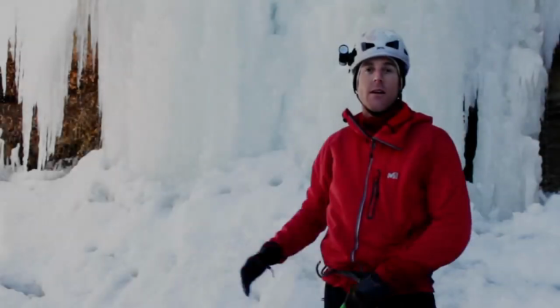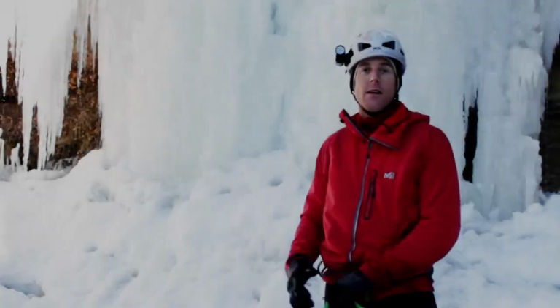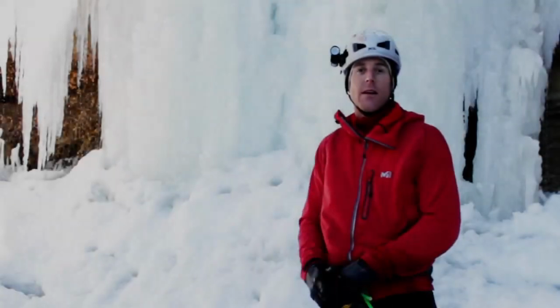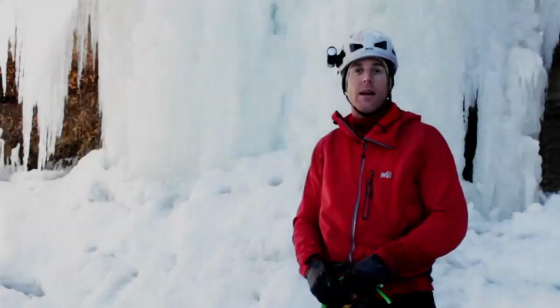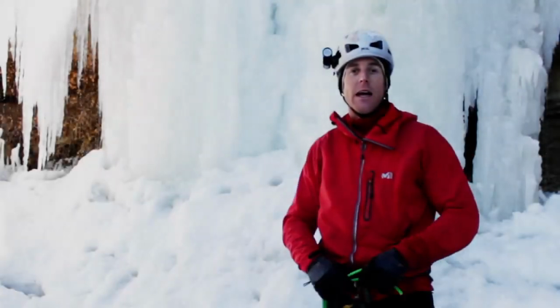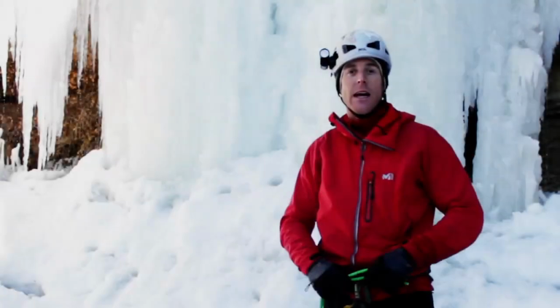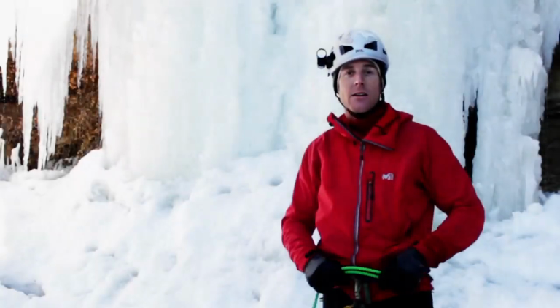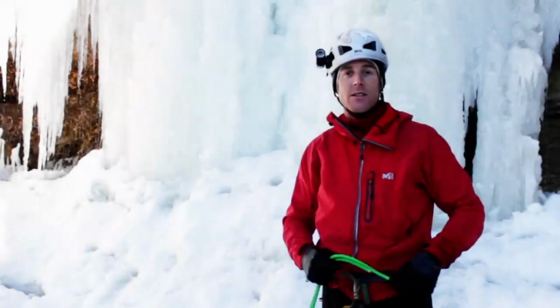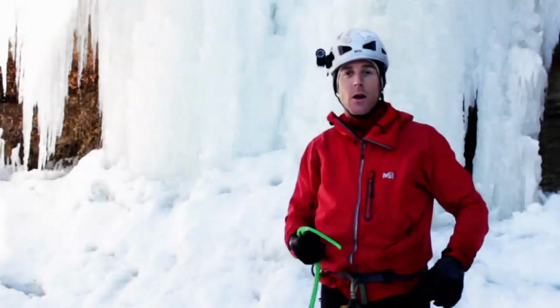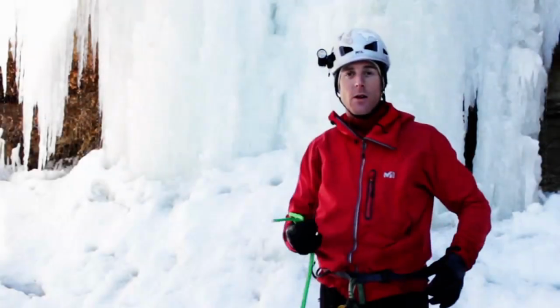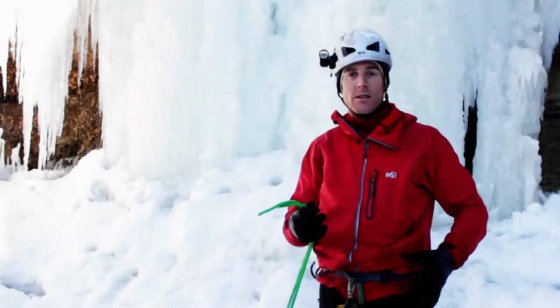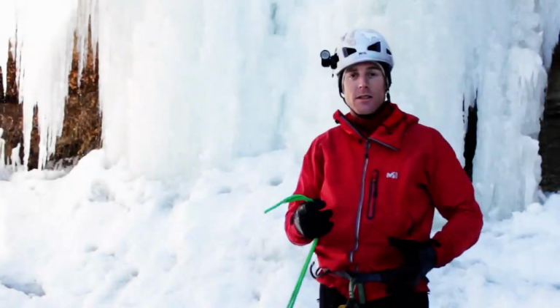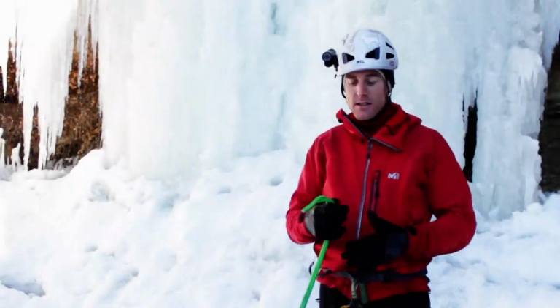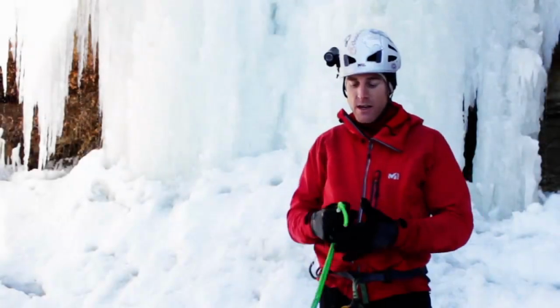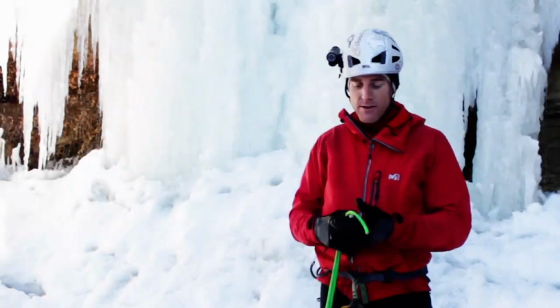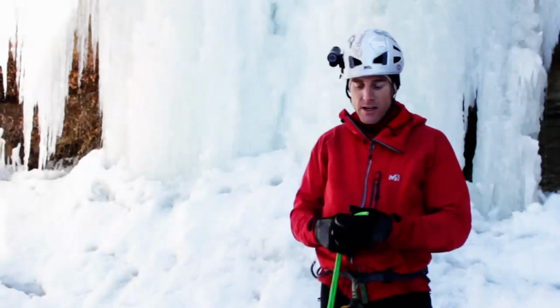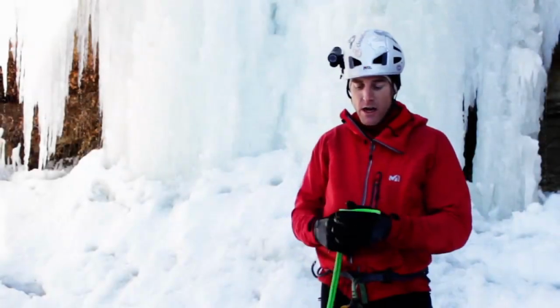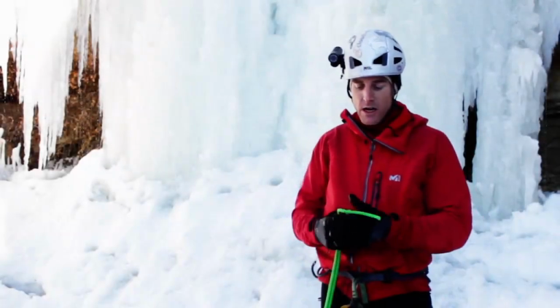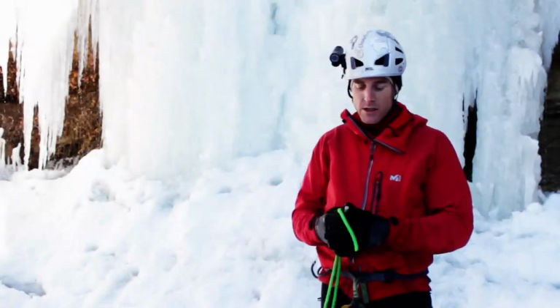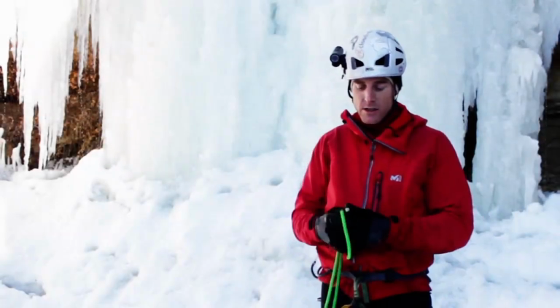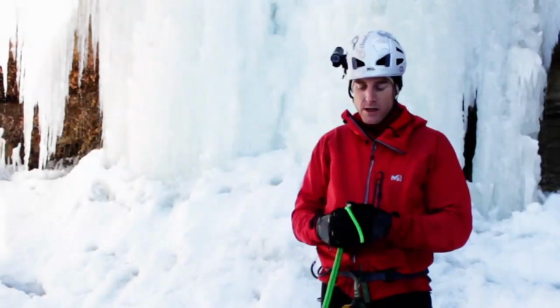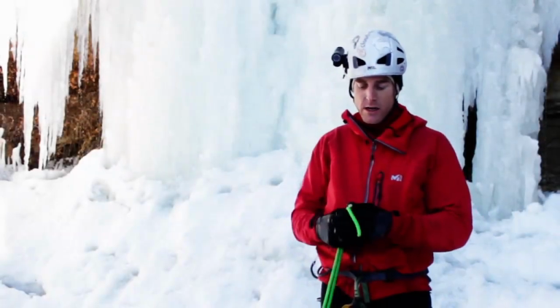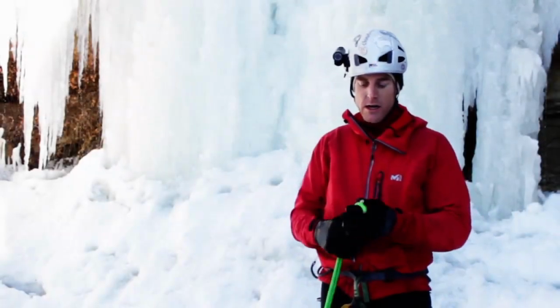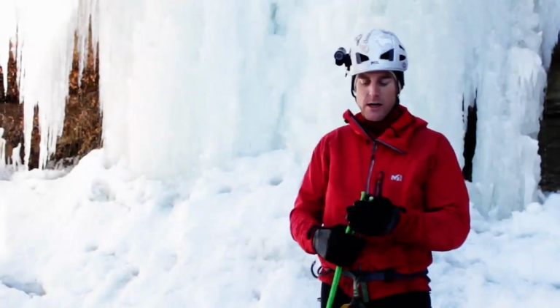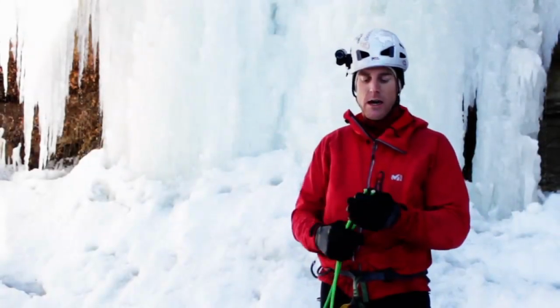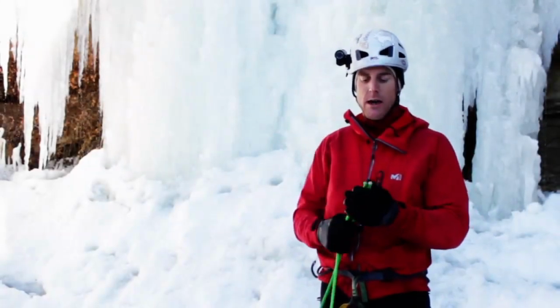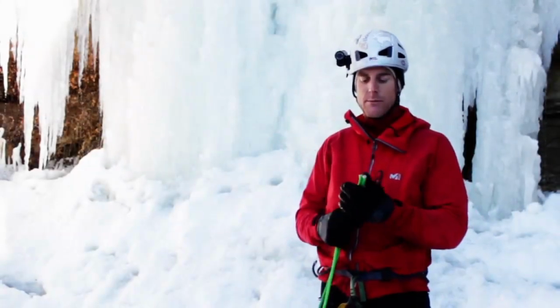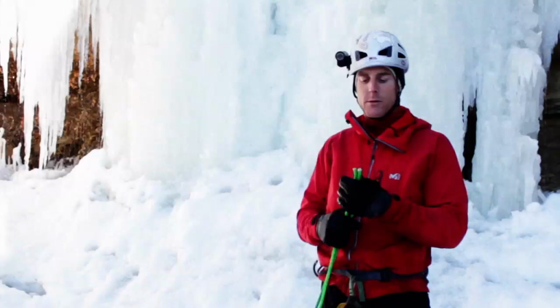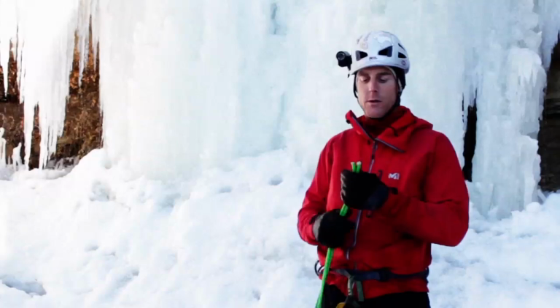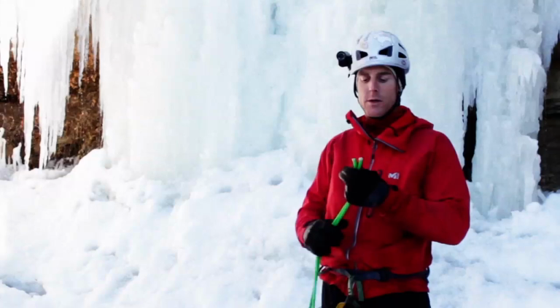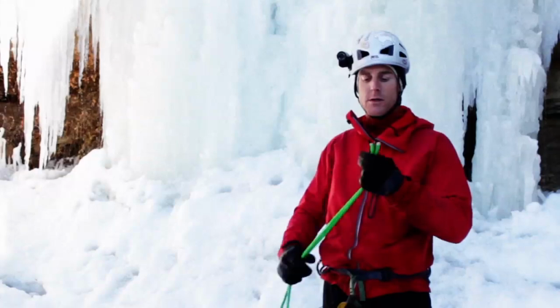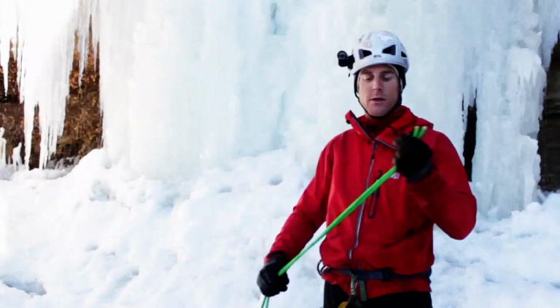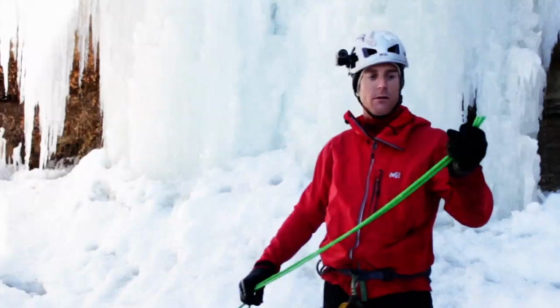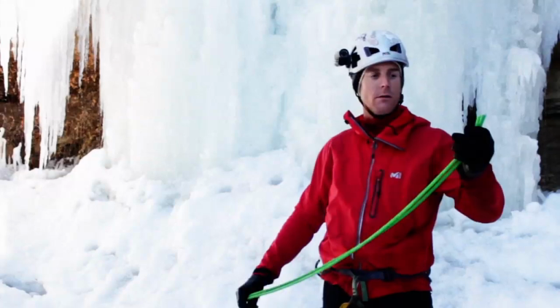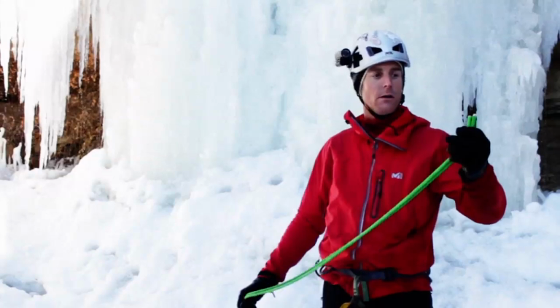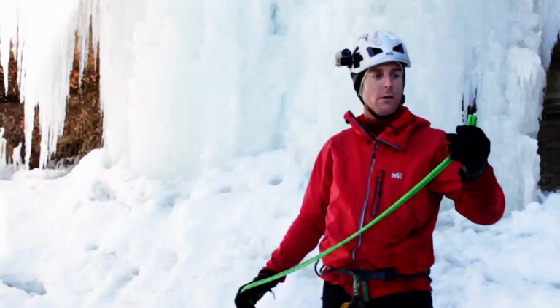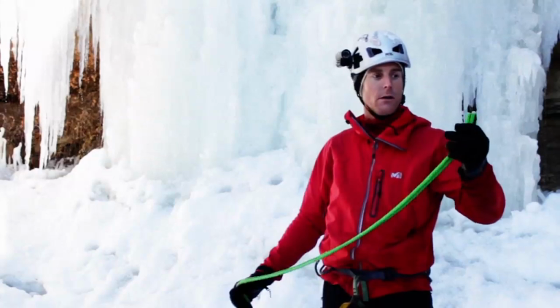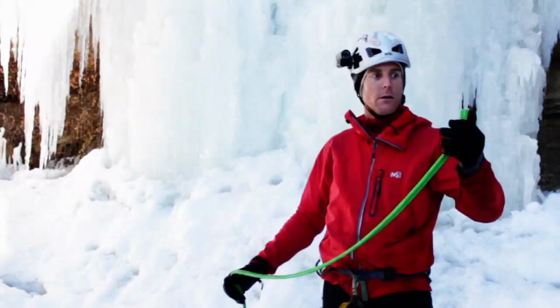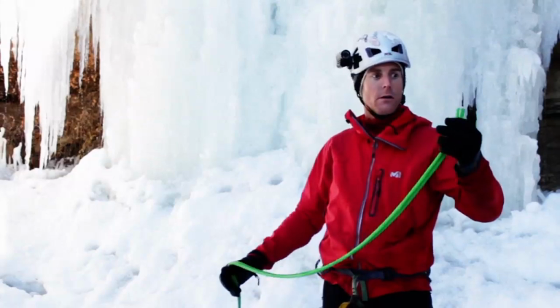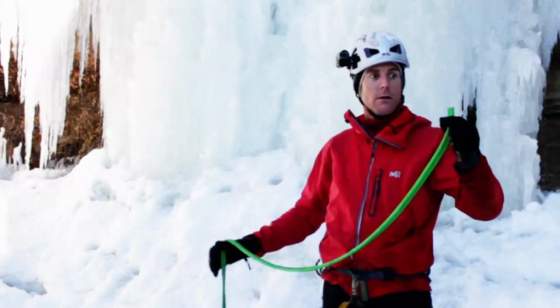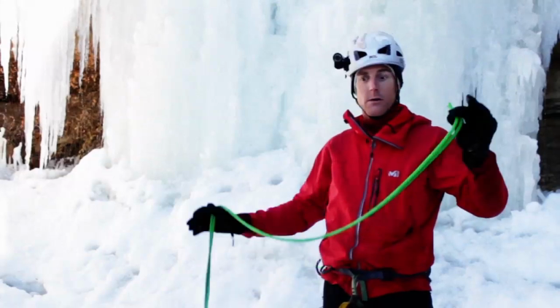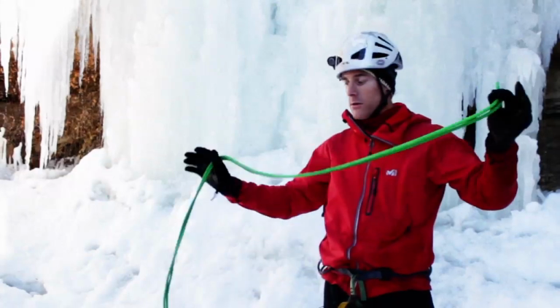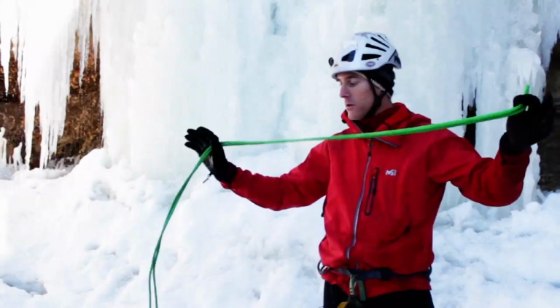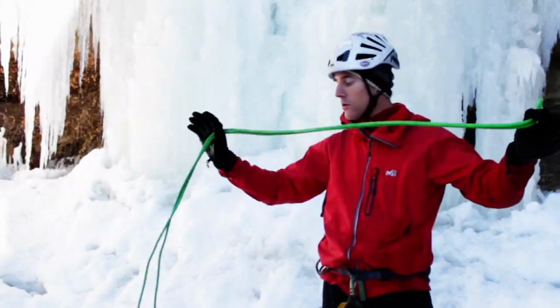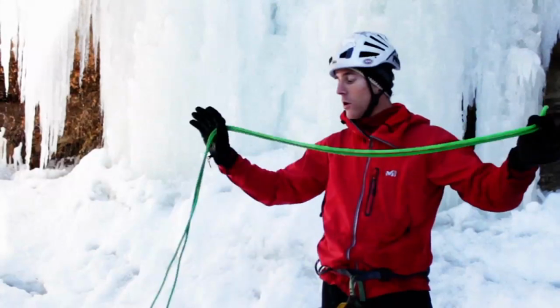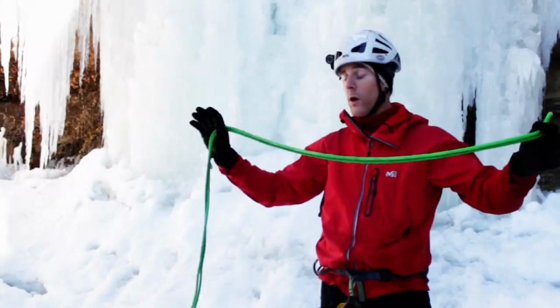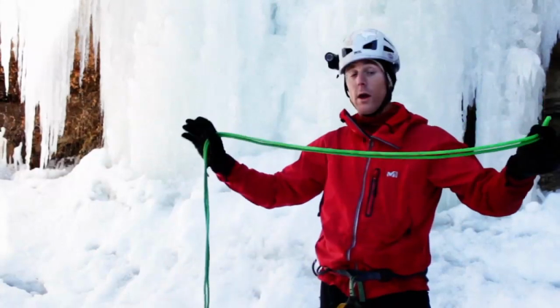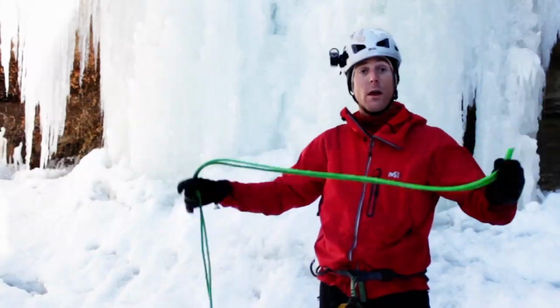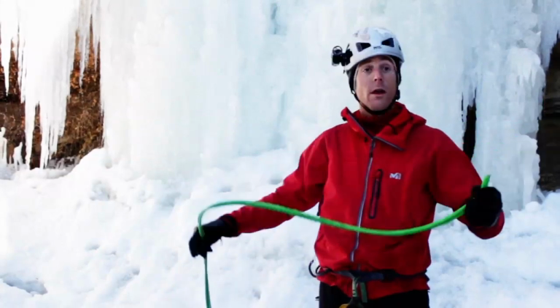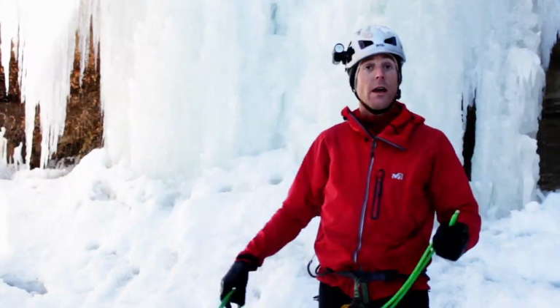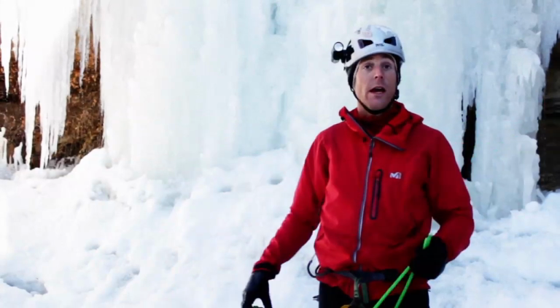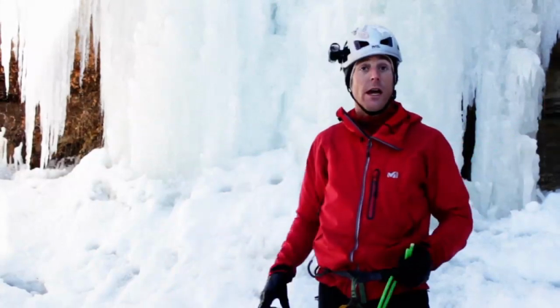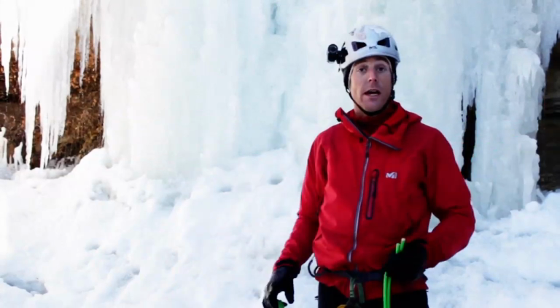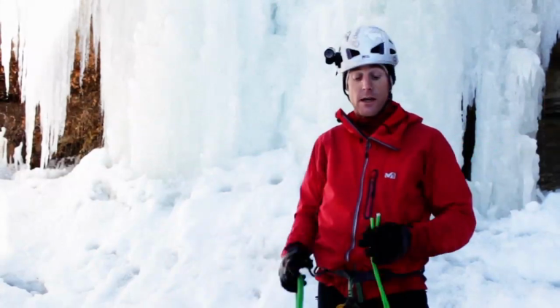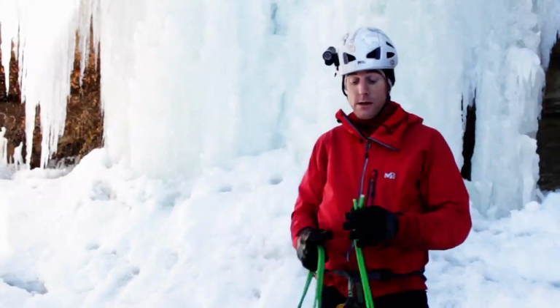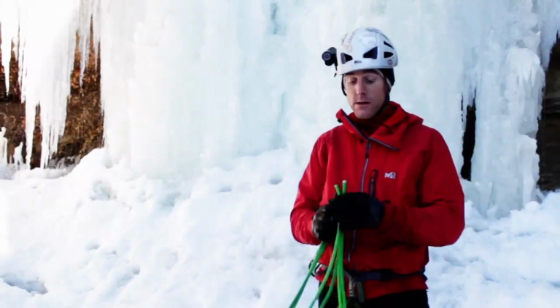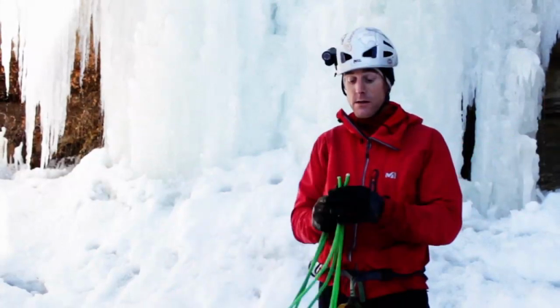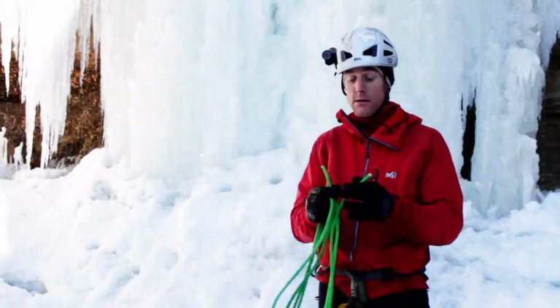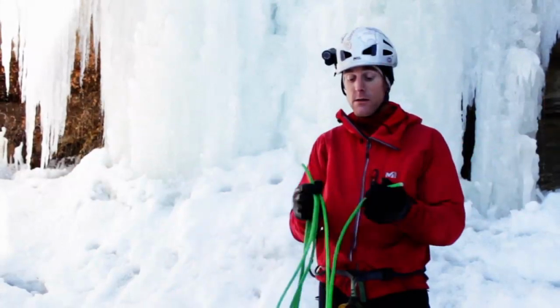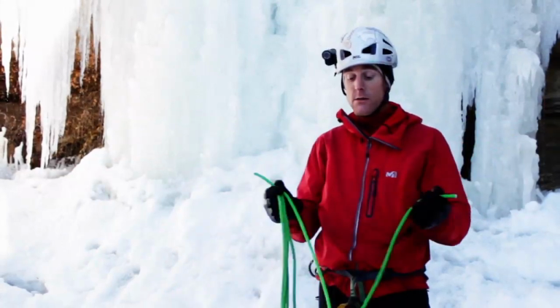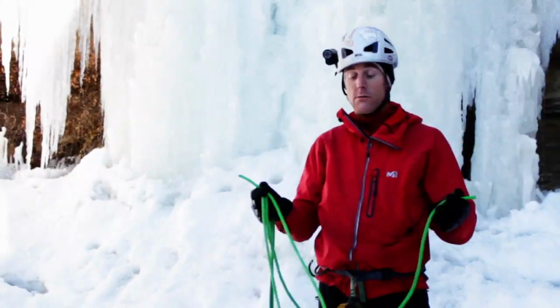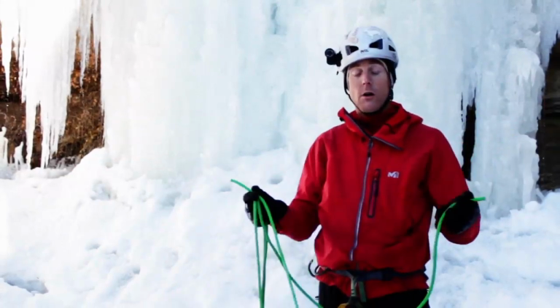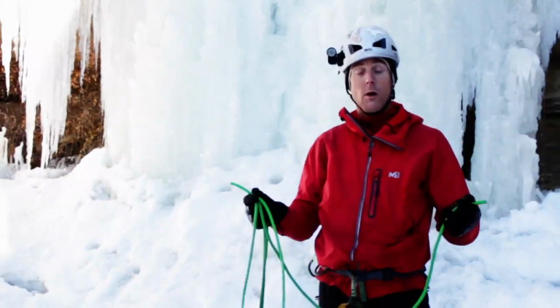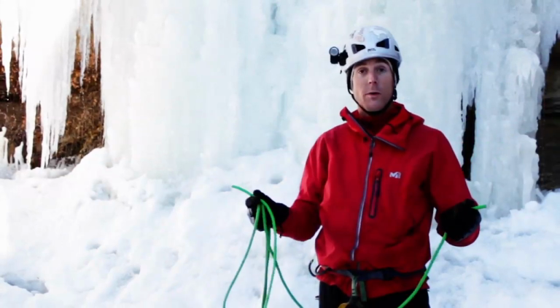Hey, how's it going? This is Stephen Koch and I'm going to coil a rope.